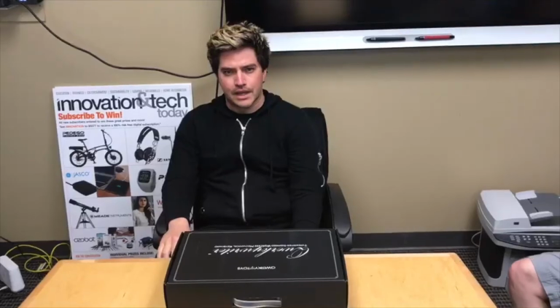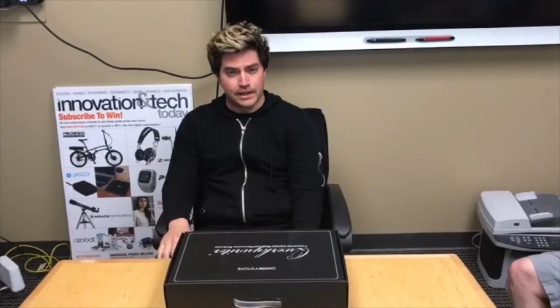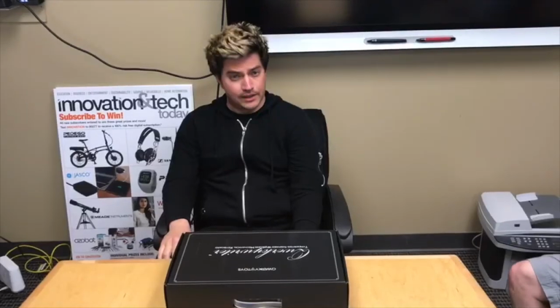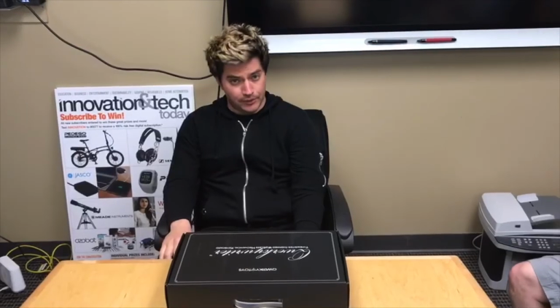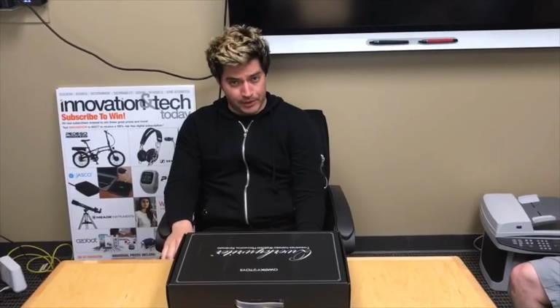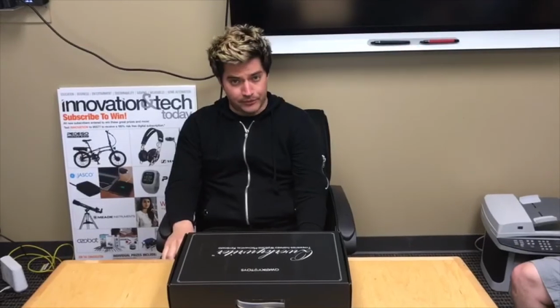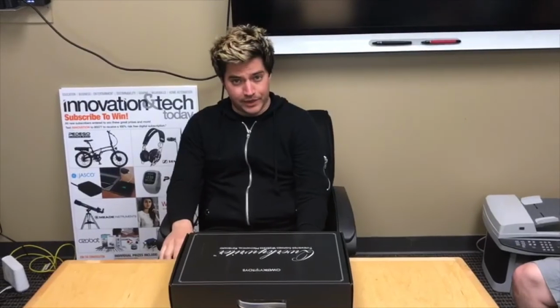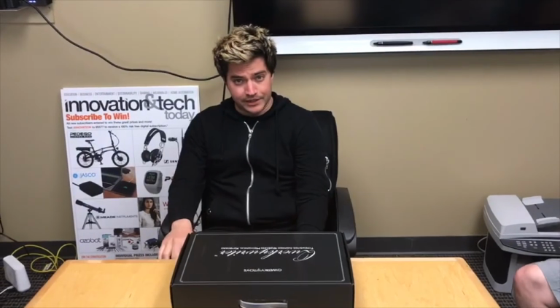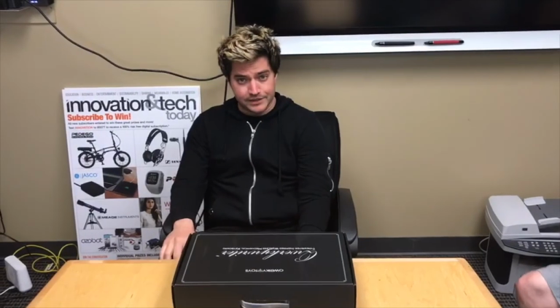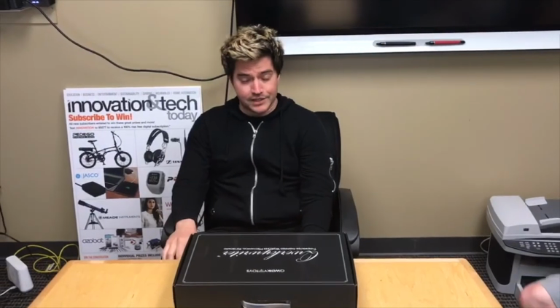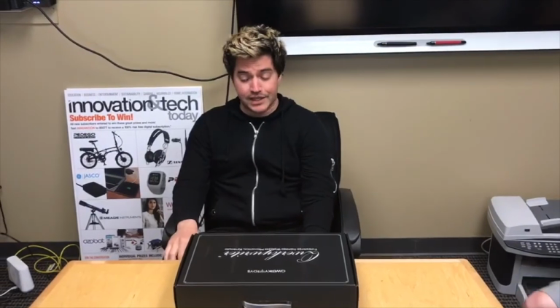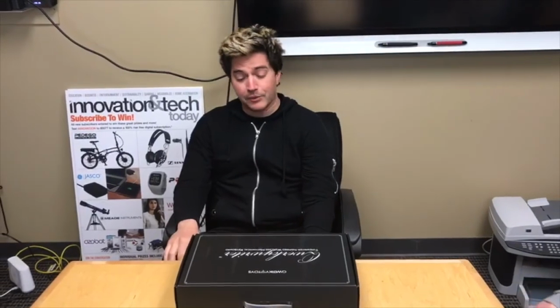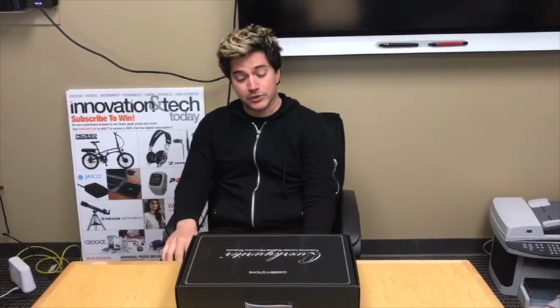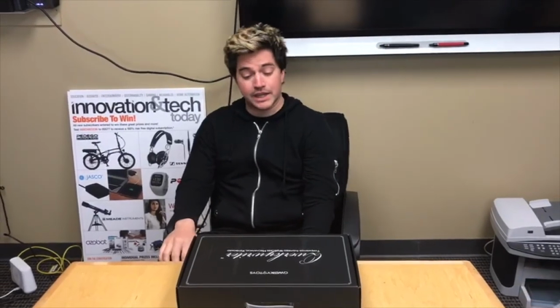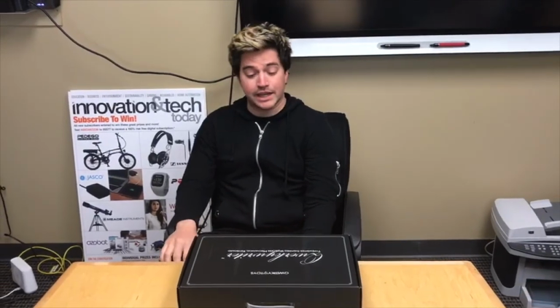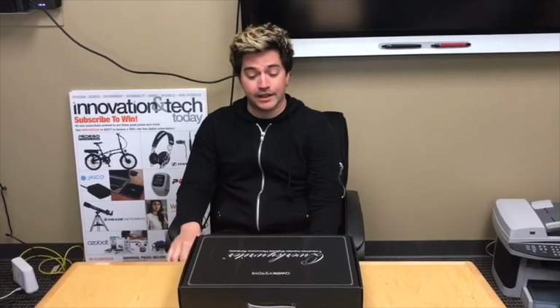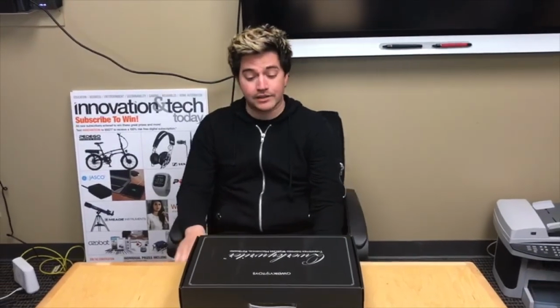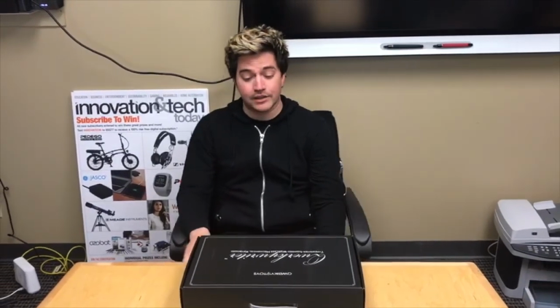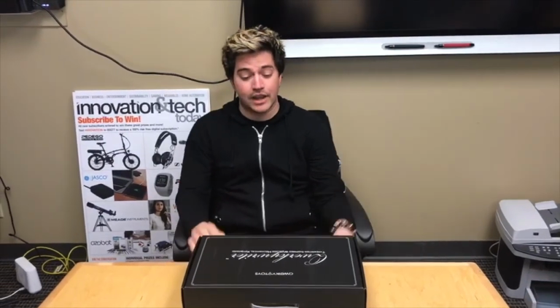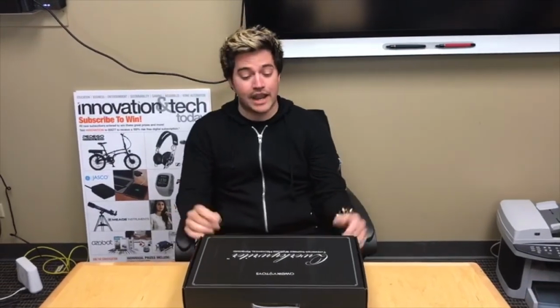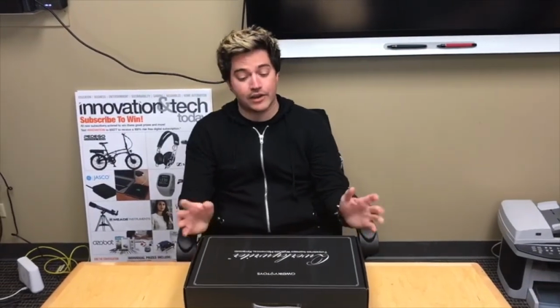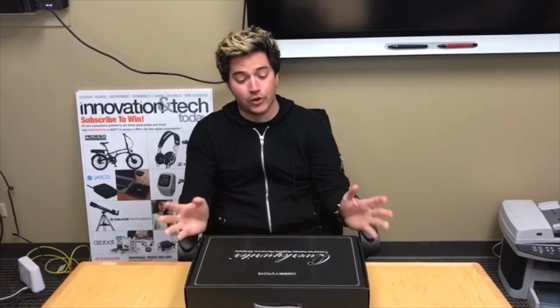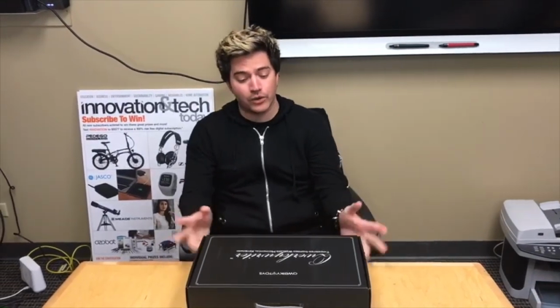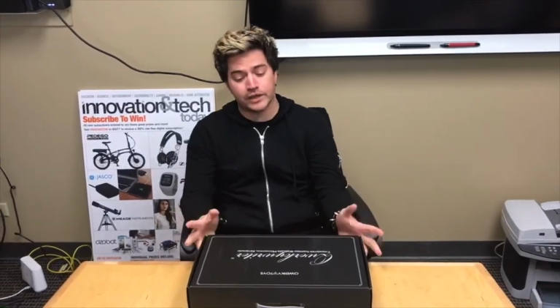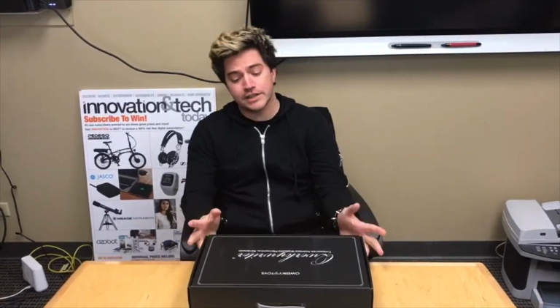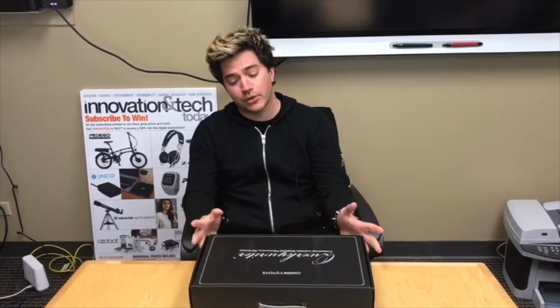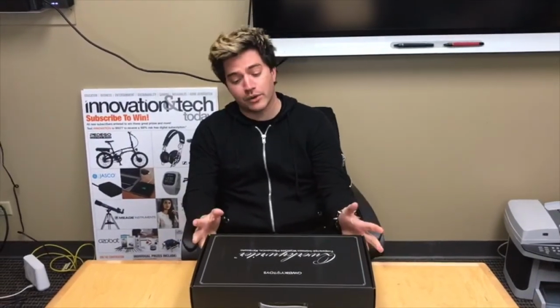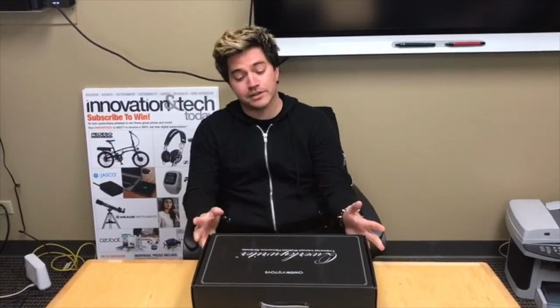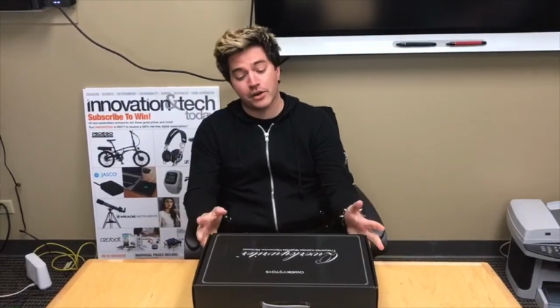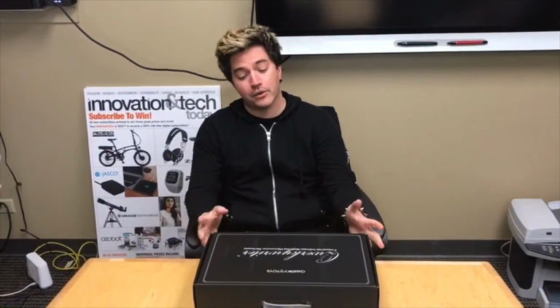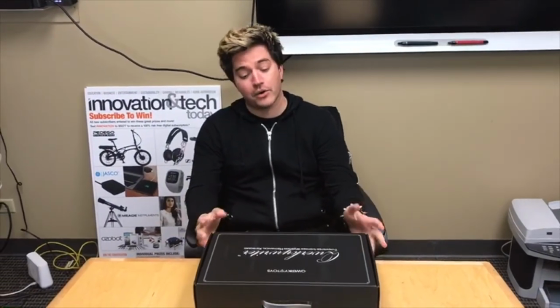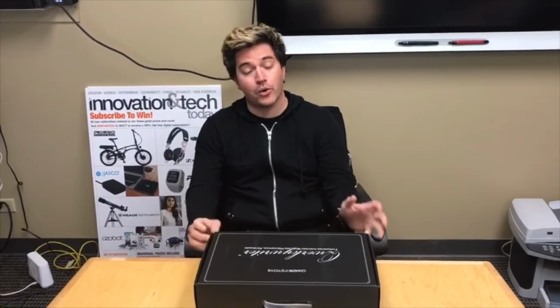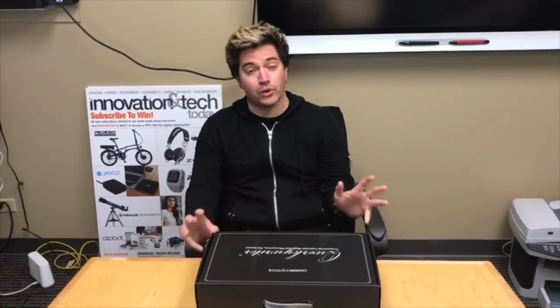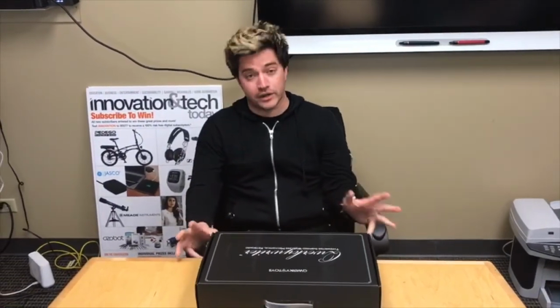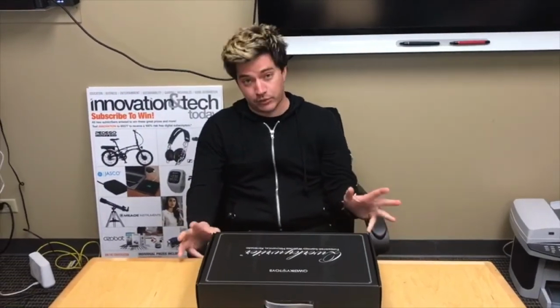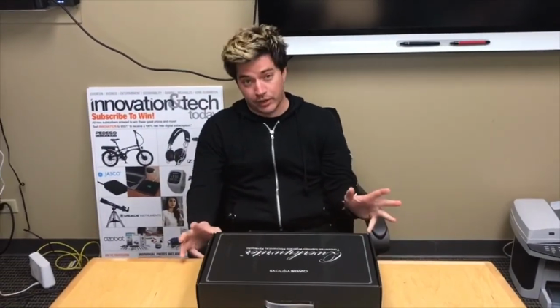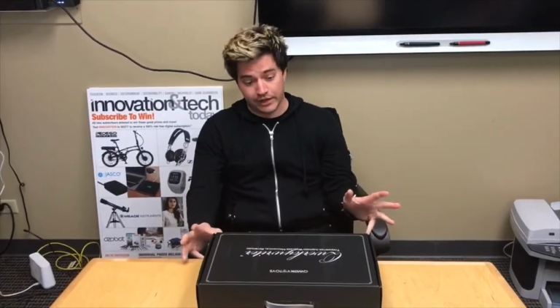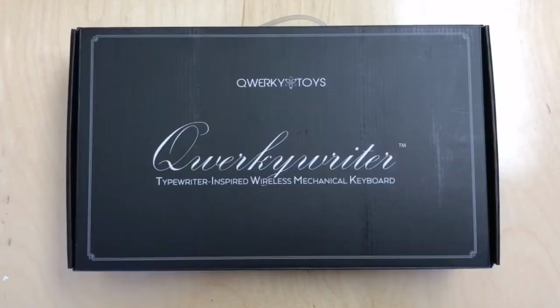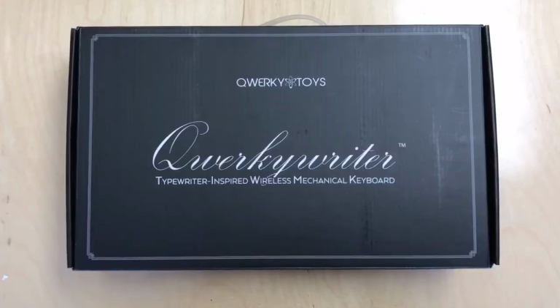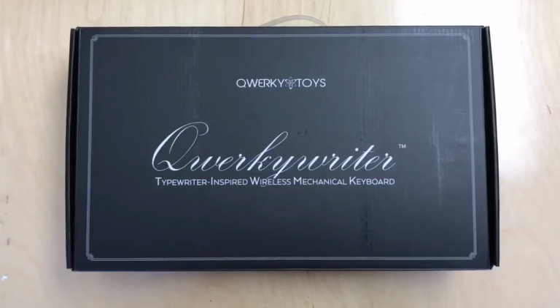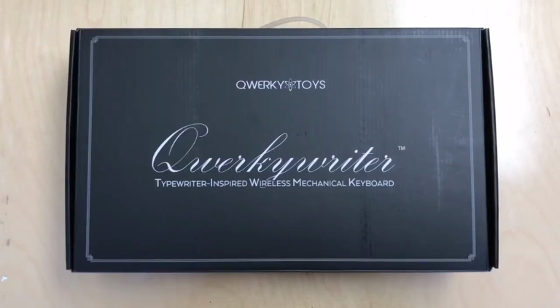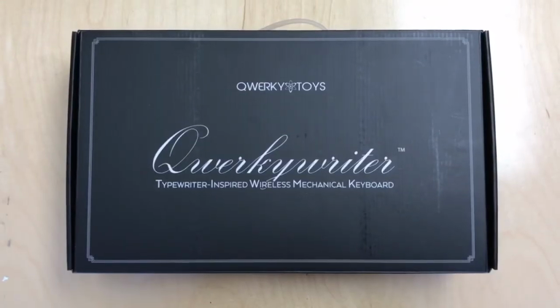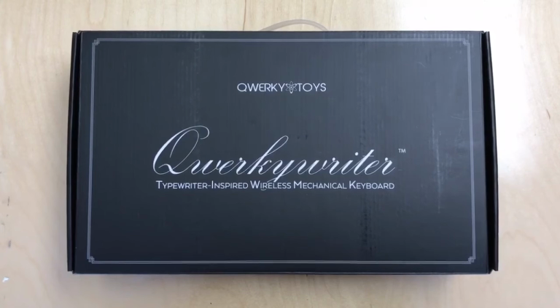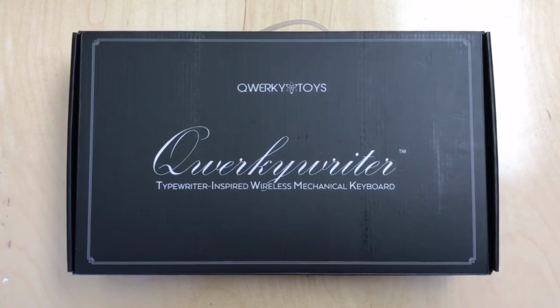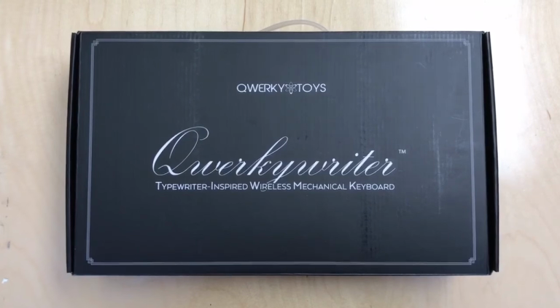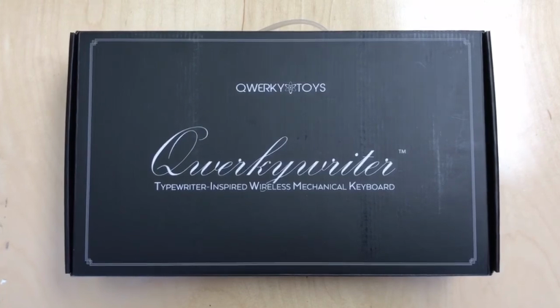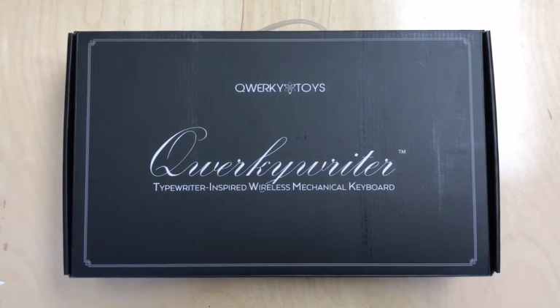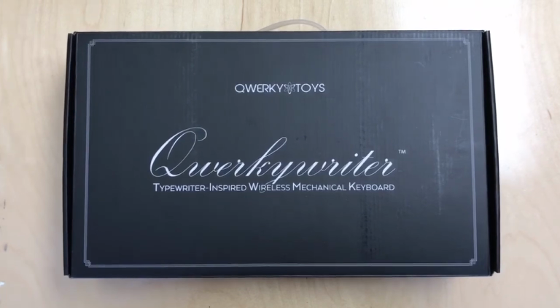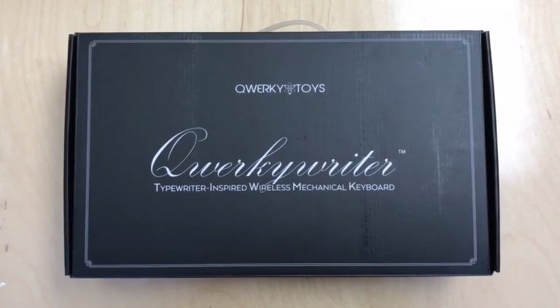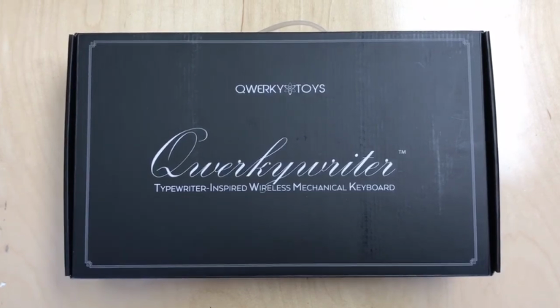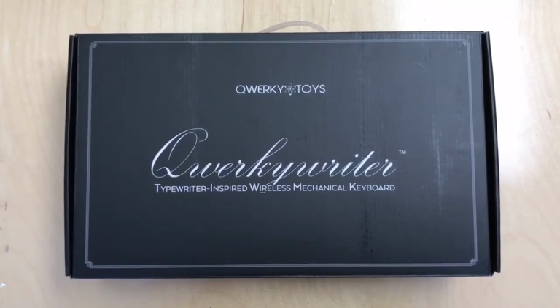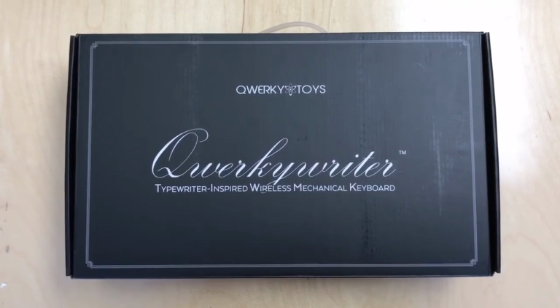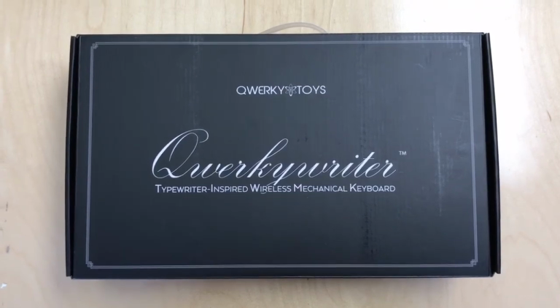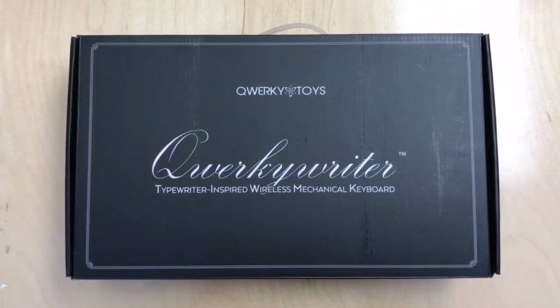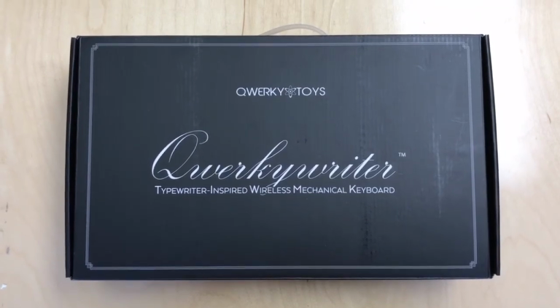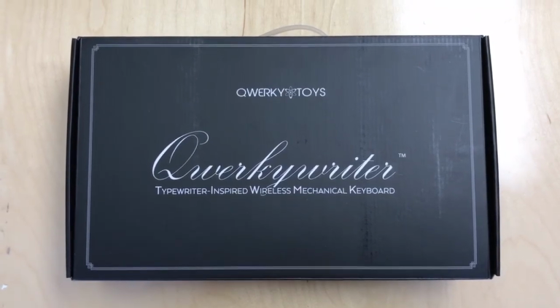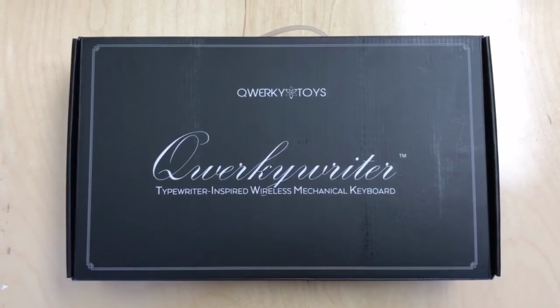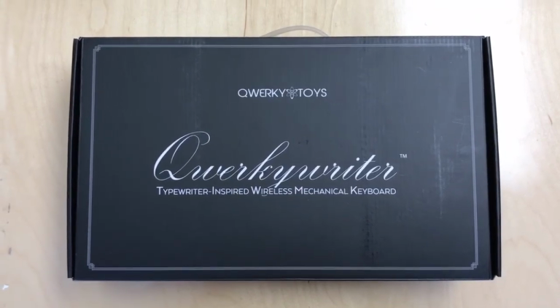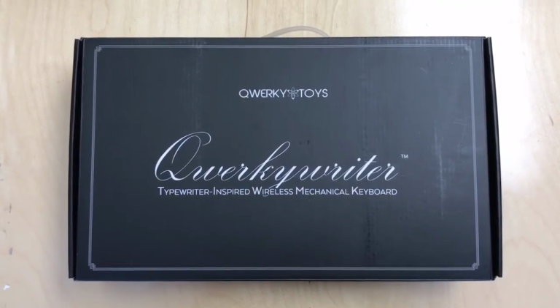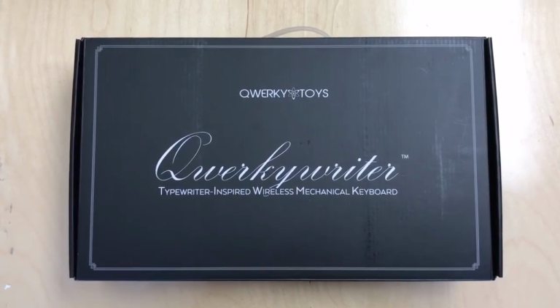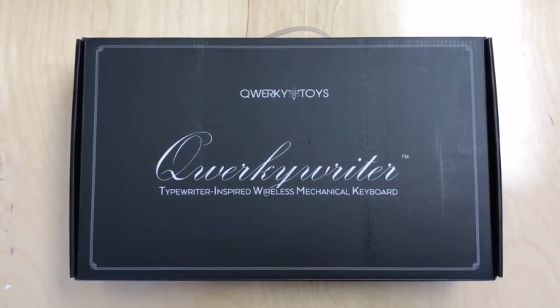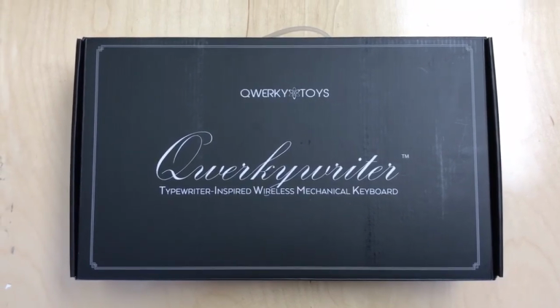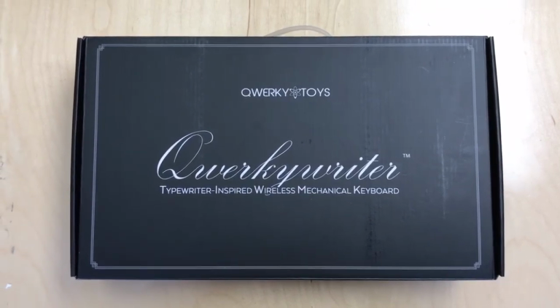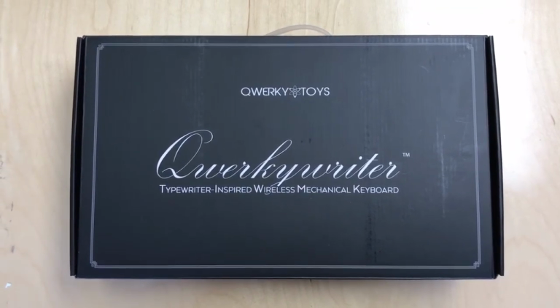Hello, my friends. Today we're taking a look at Quirky Toys' own Quirky Writer, the typewriter inspired wireless mechanical keyboard.